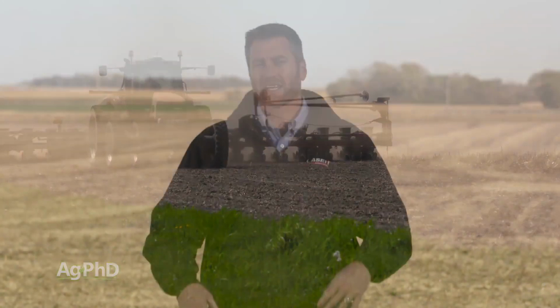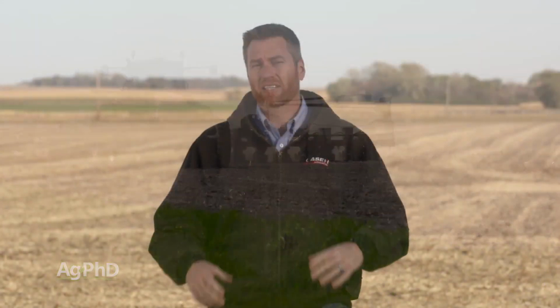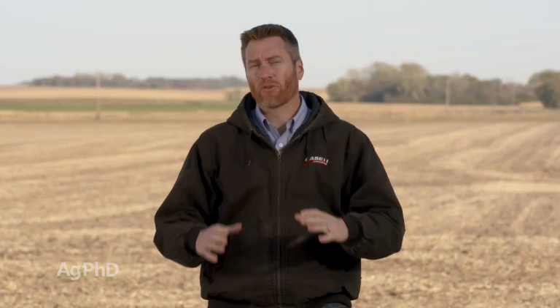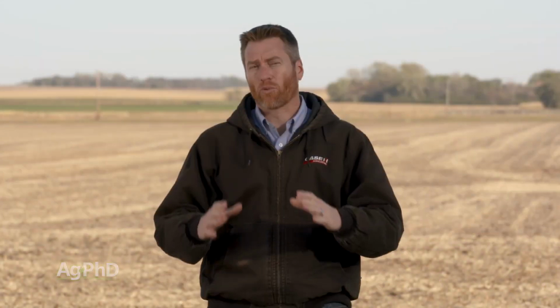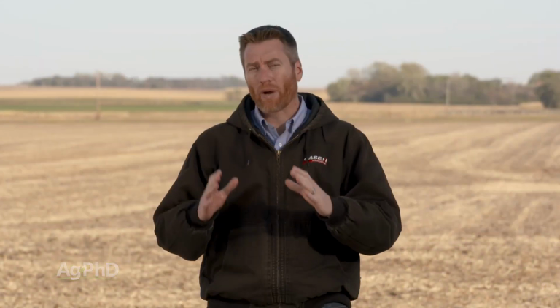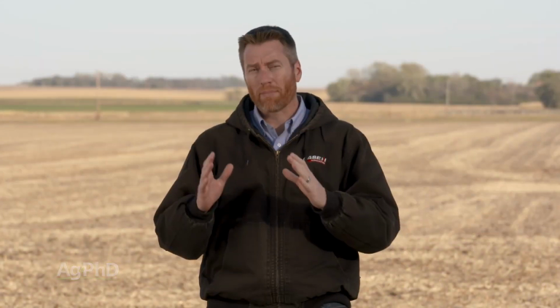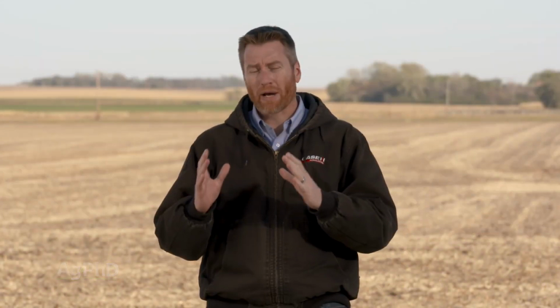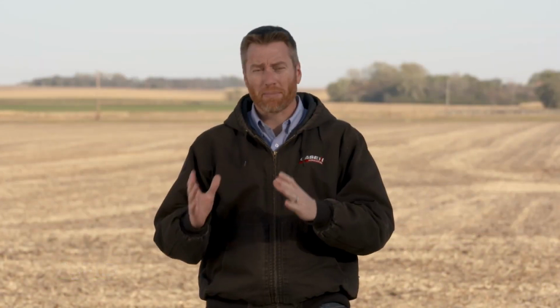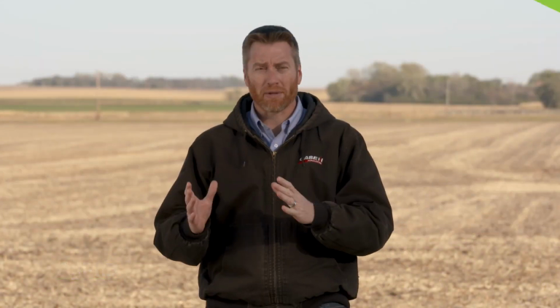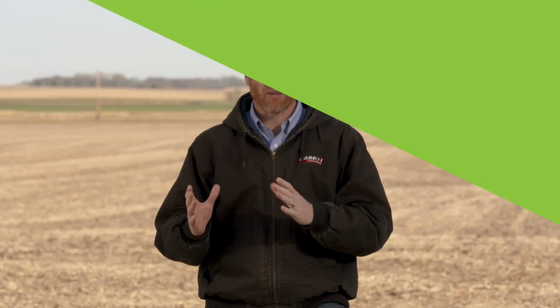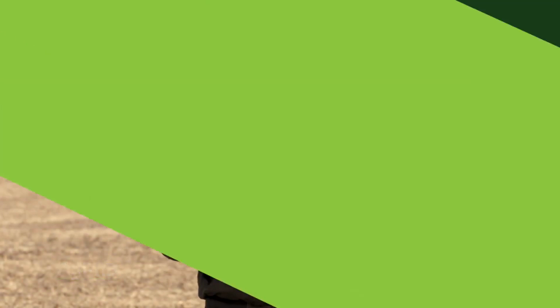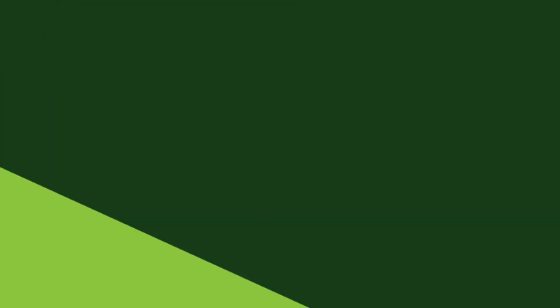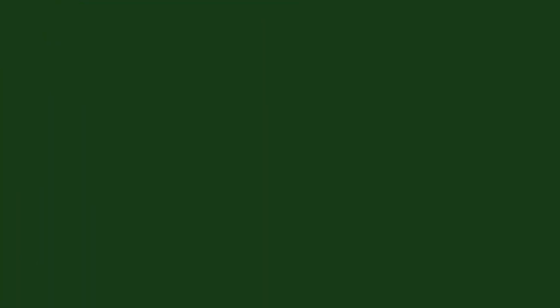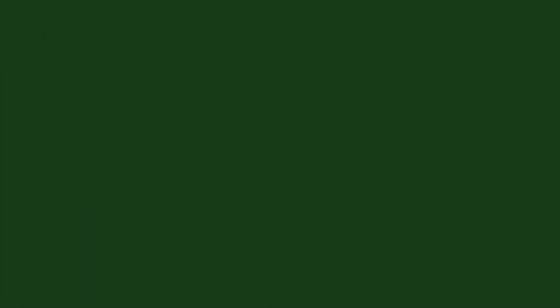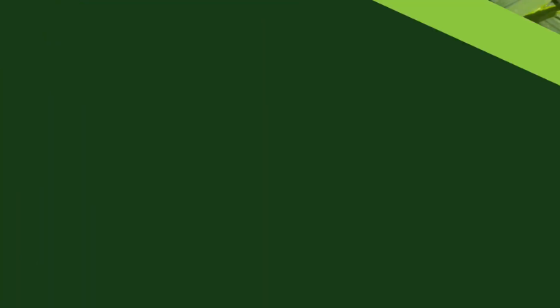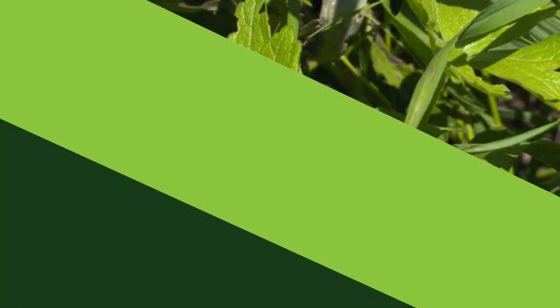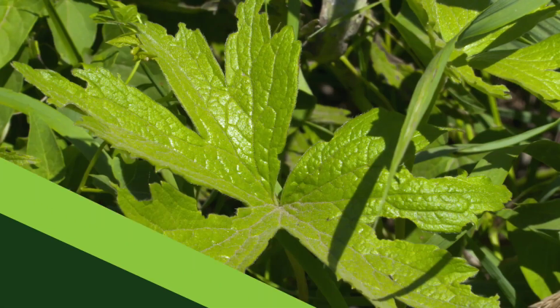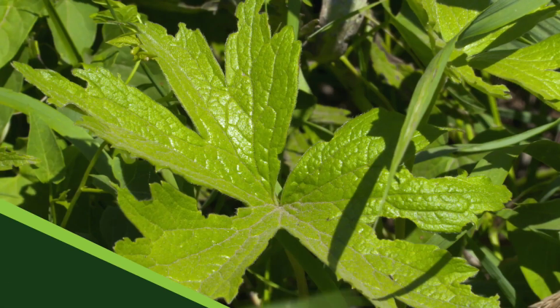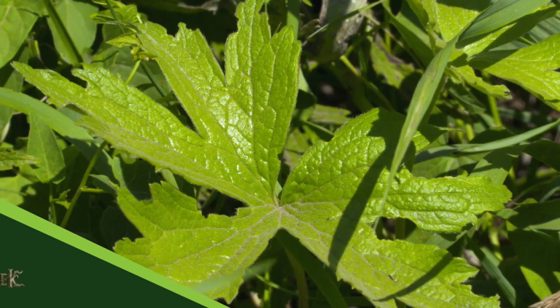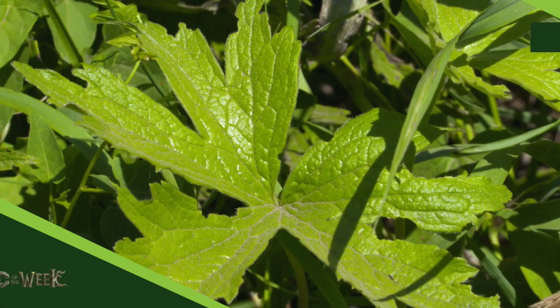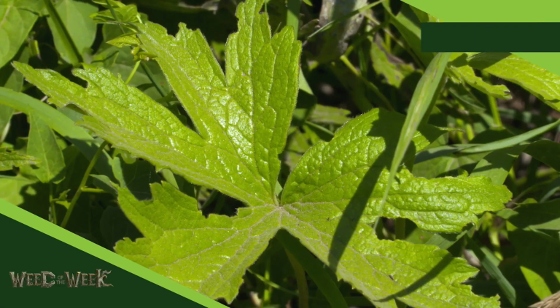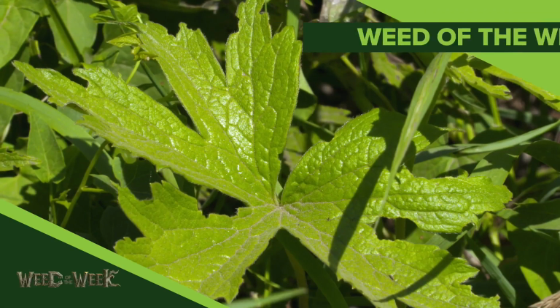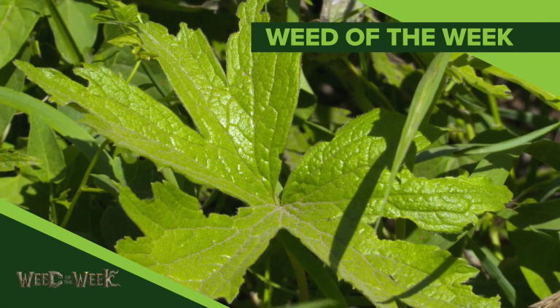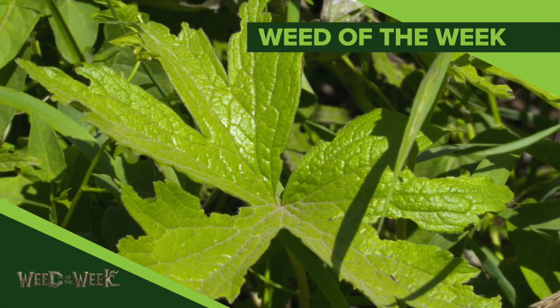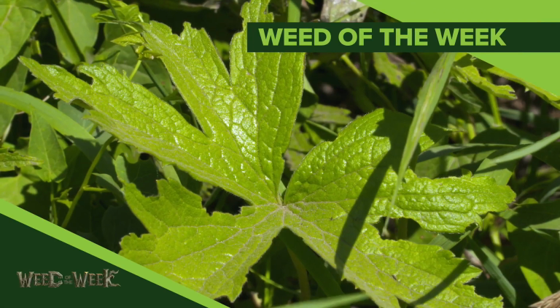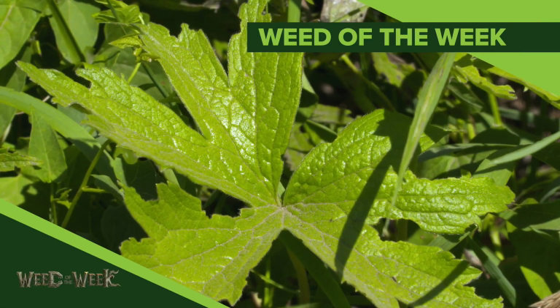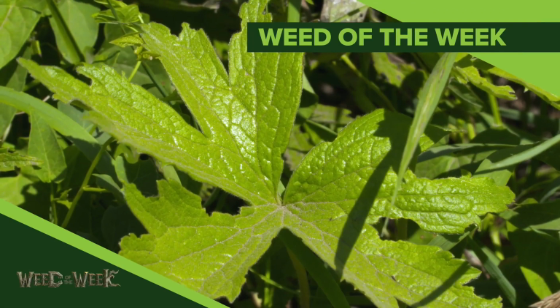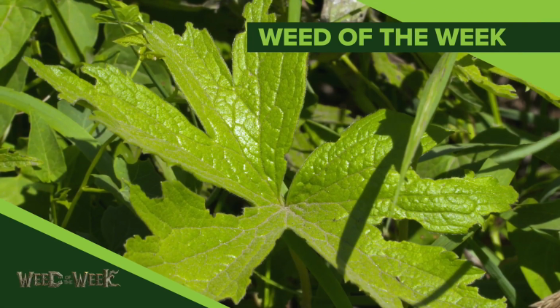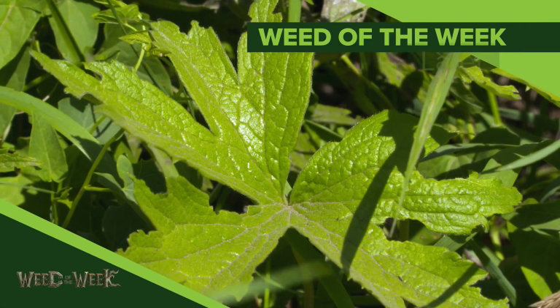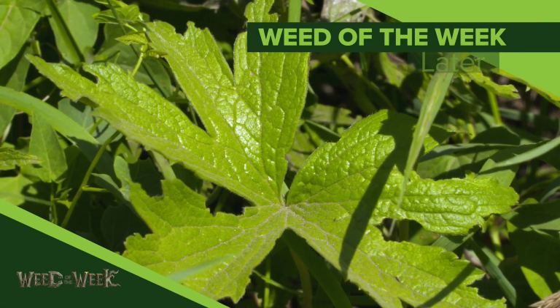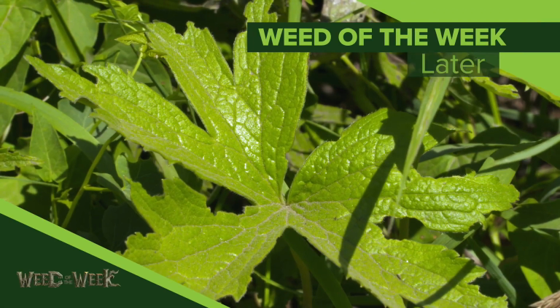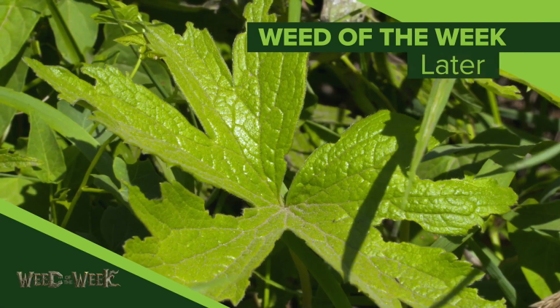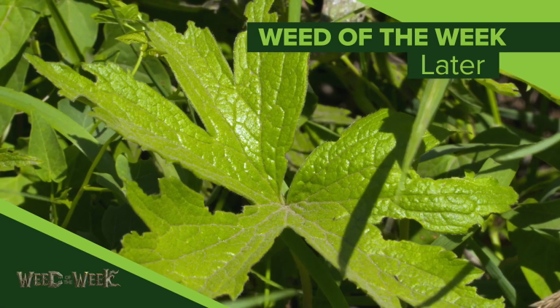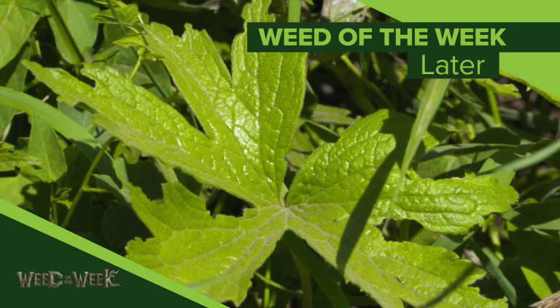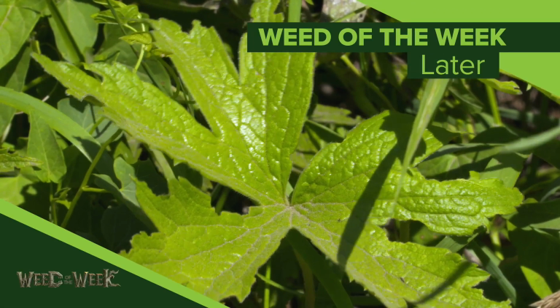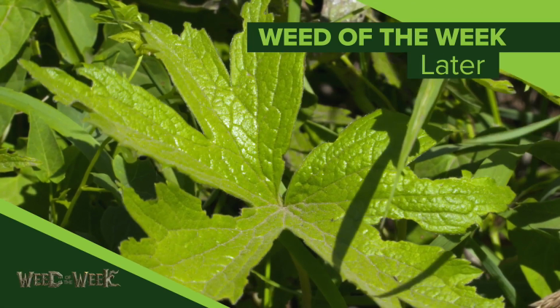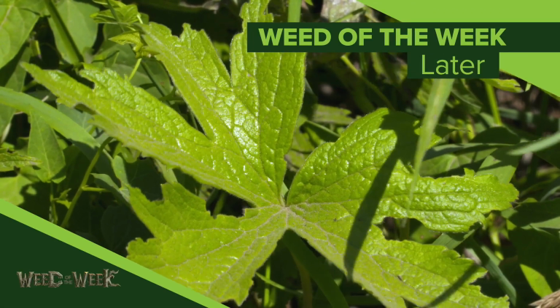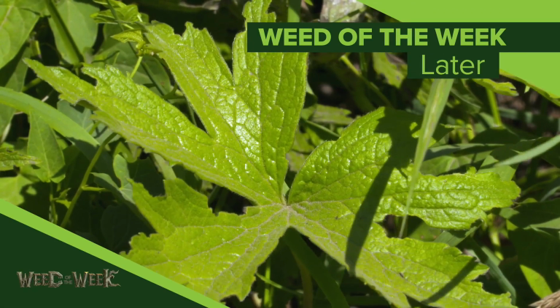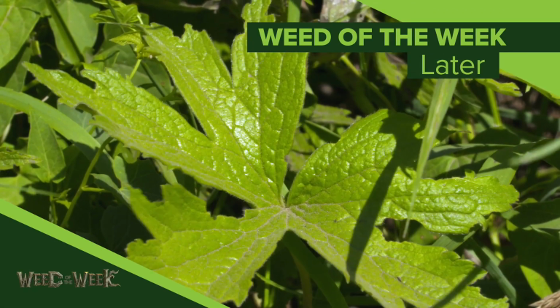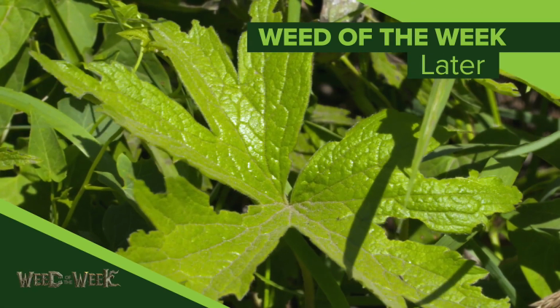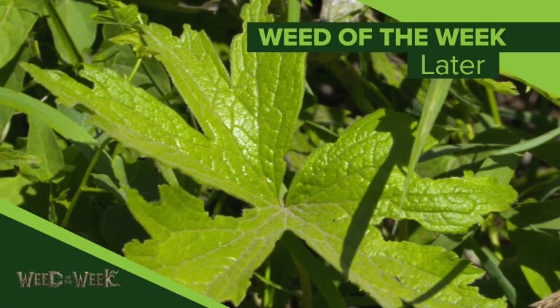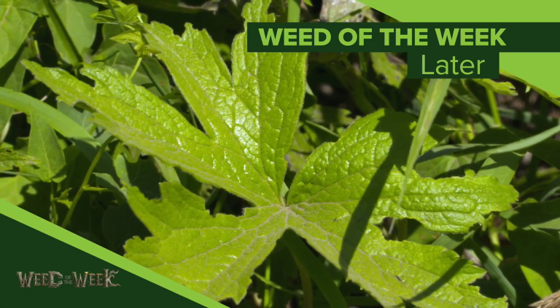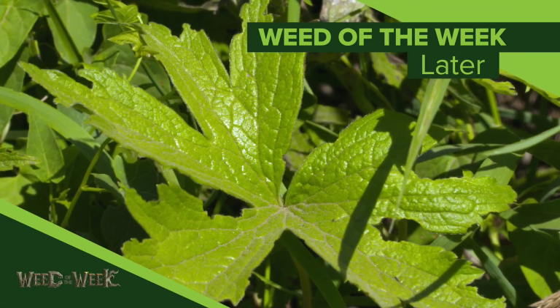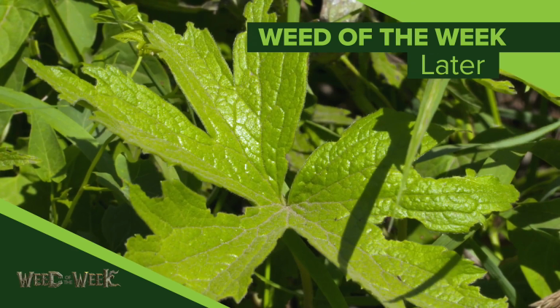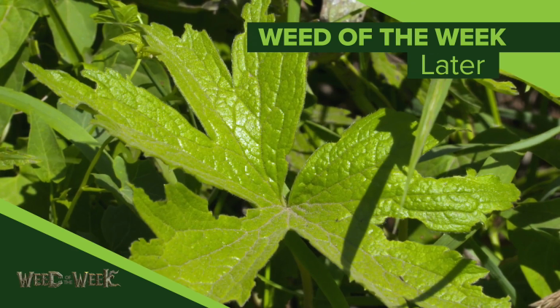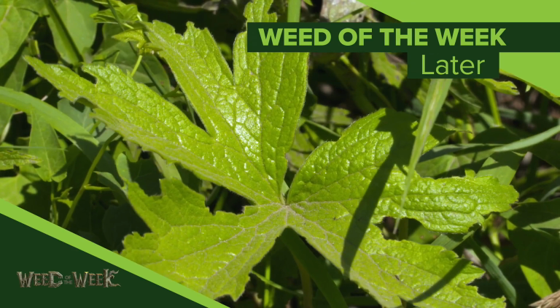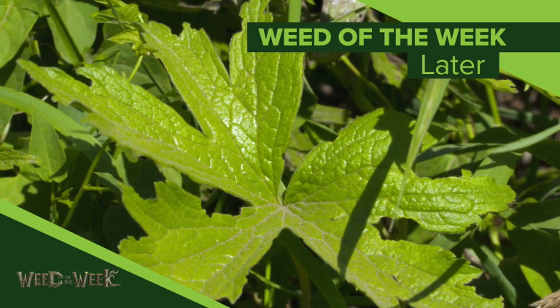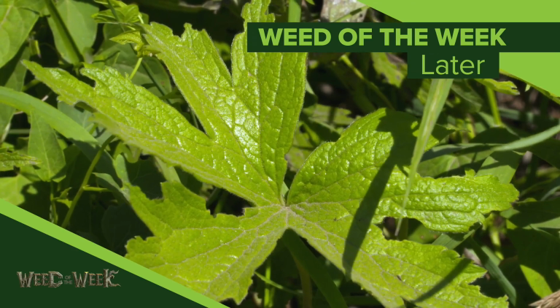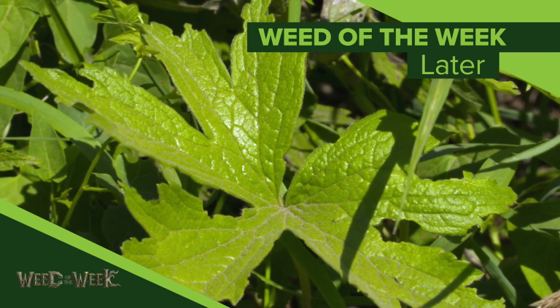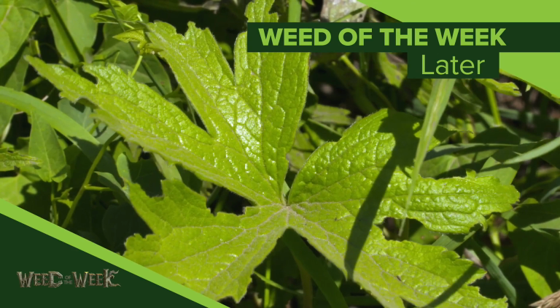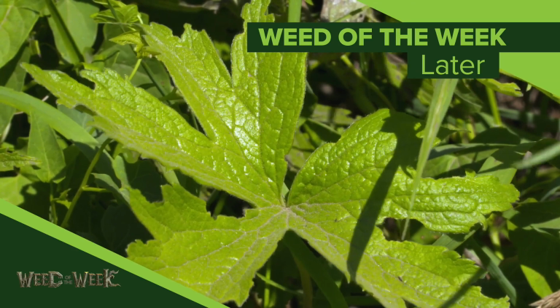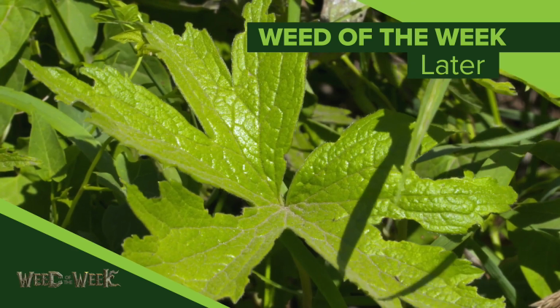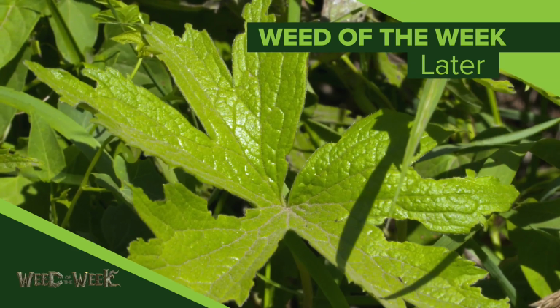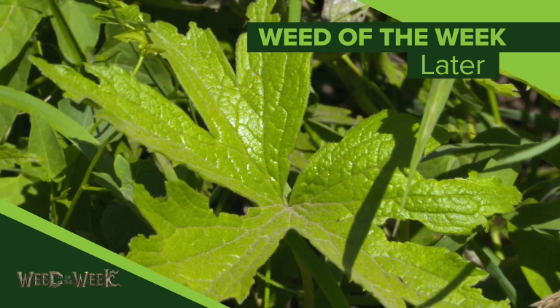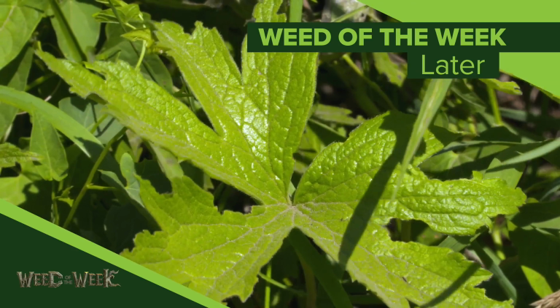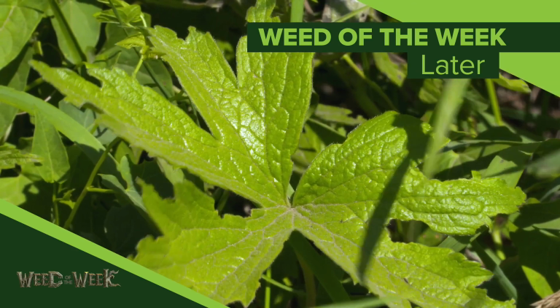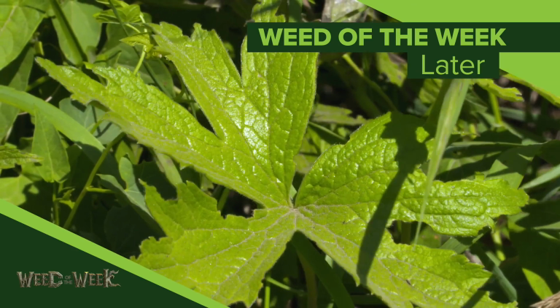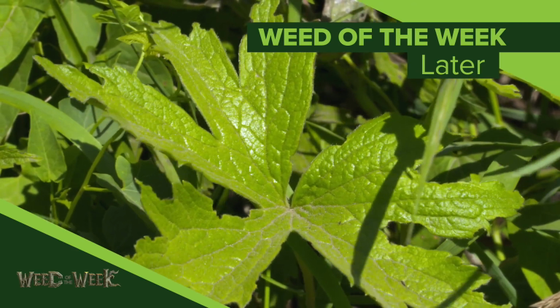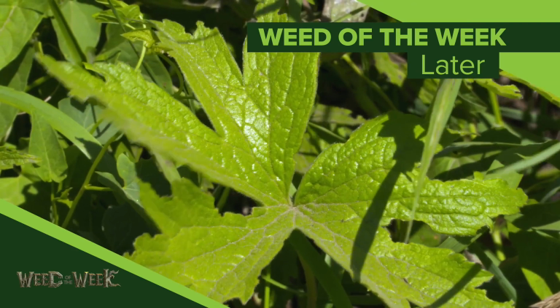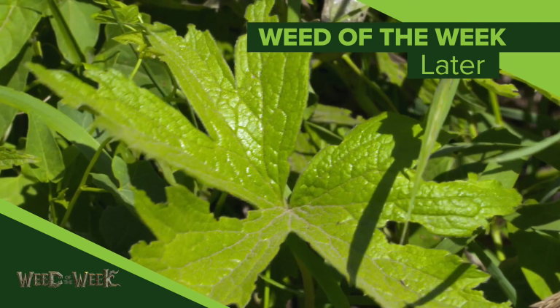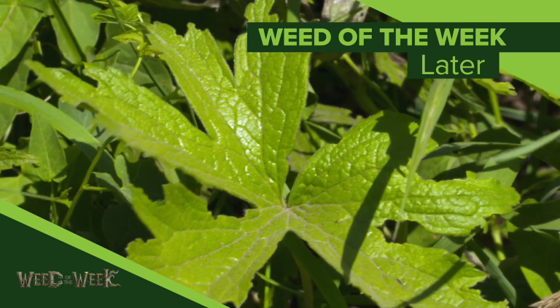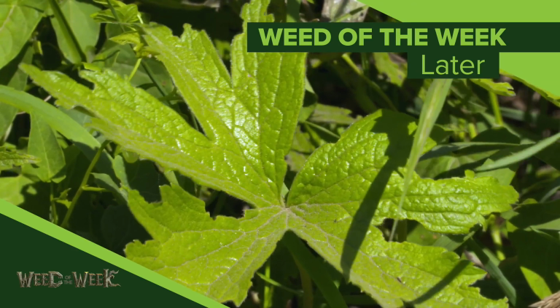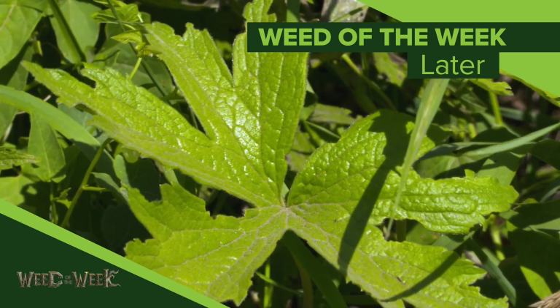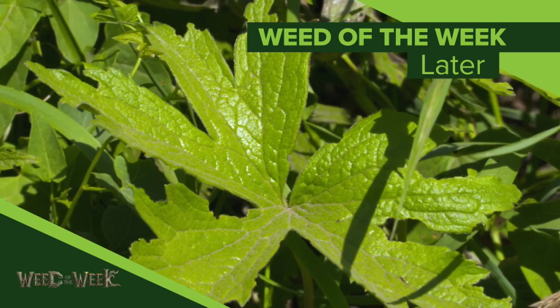Selecting the right population for your corn or soybean crop could also be a way to help you fight off our Weed of the Week. It's a pretty invasive weed — can you identify it?